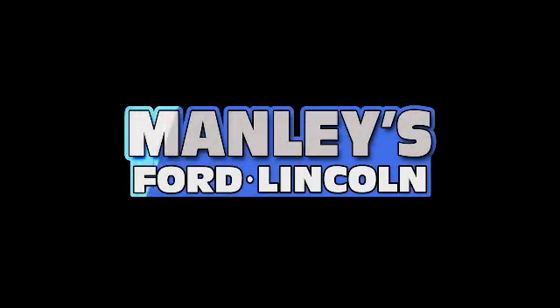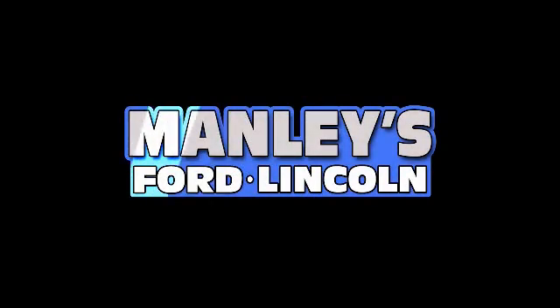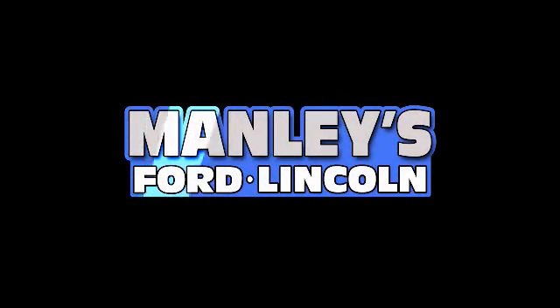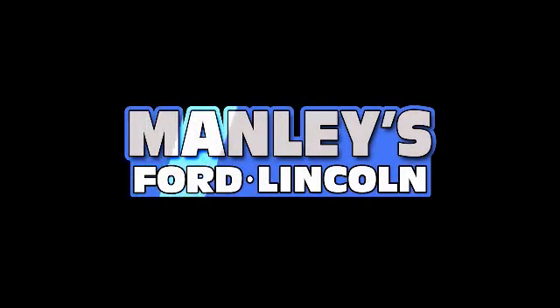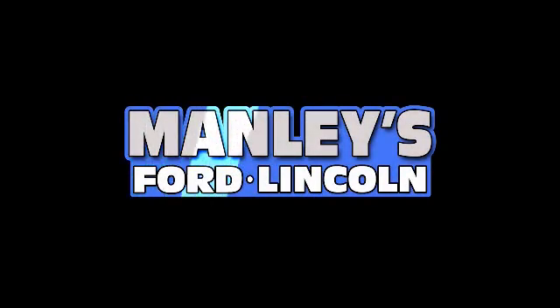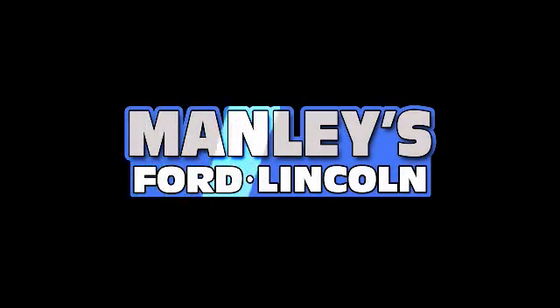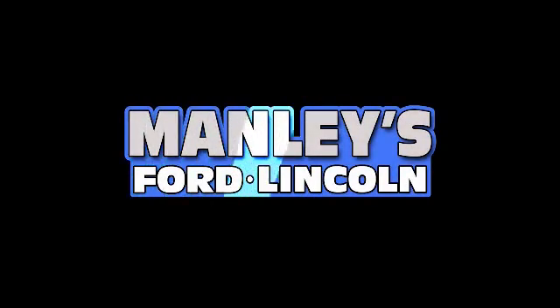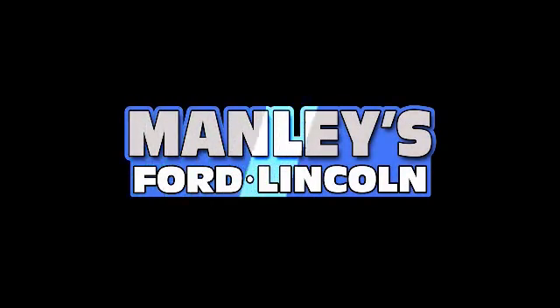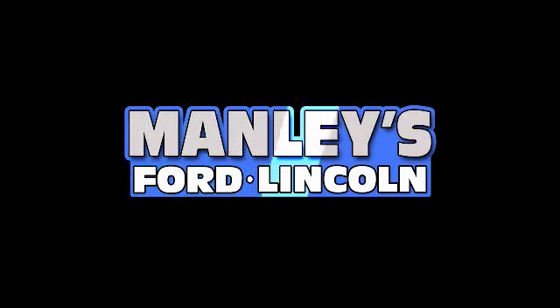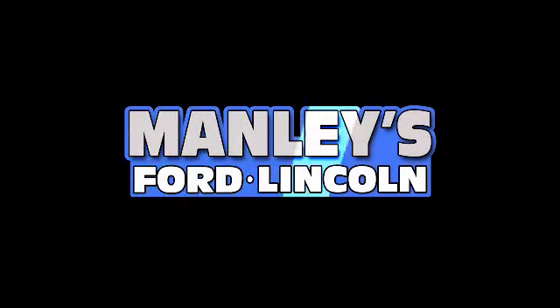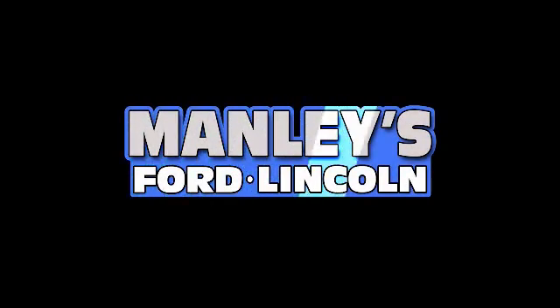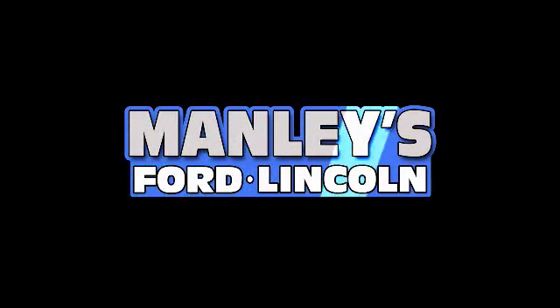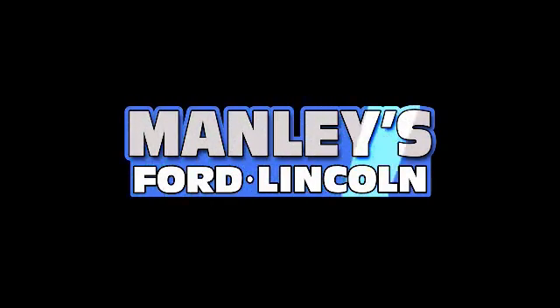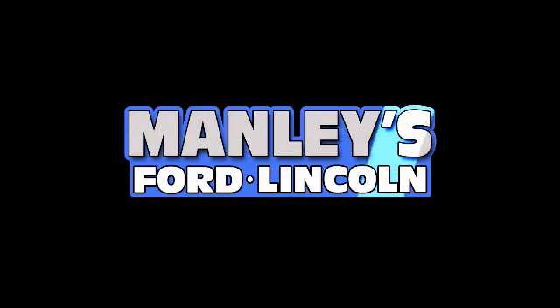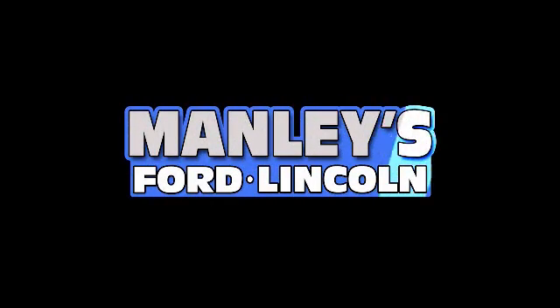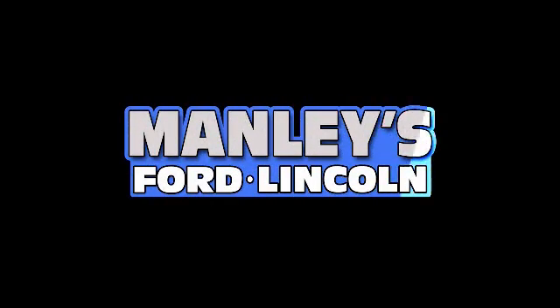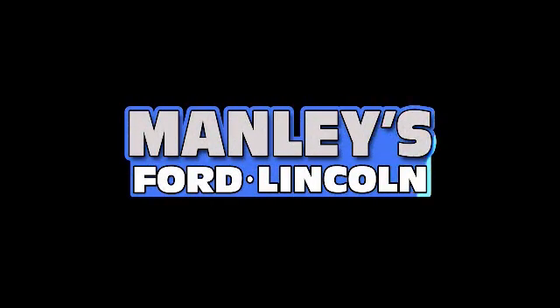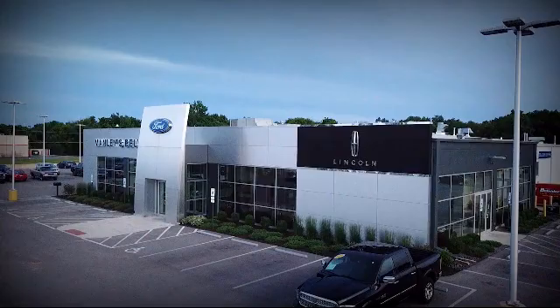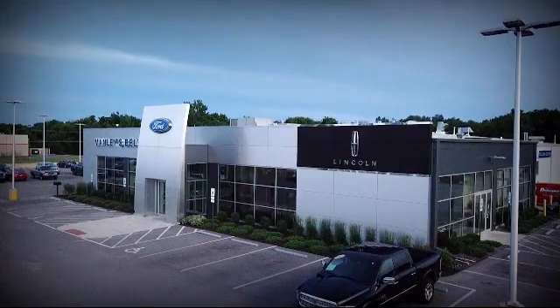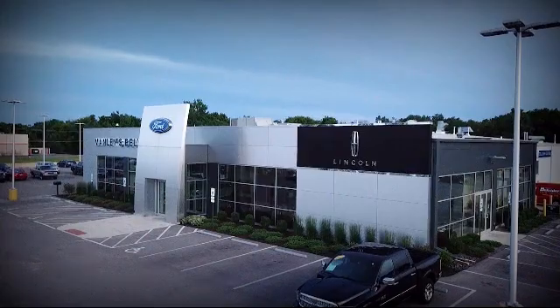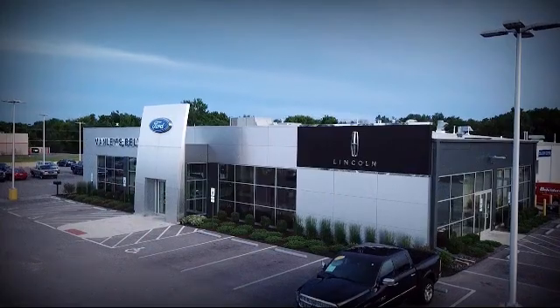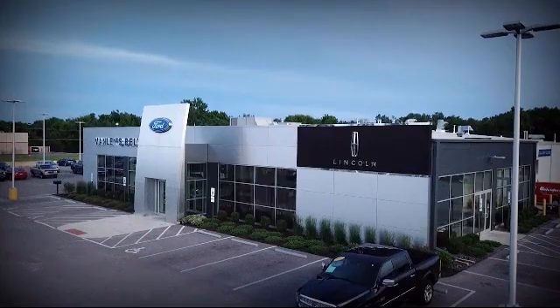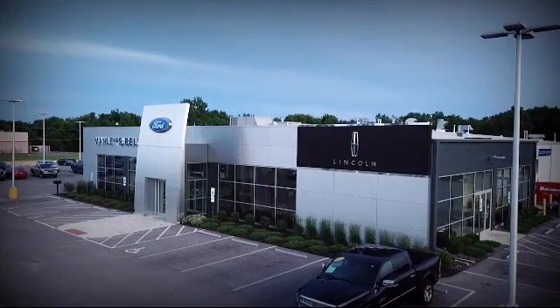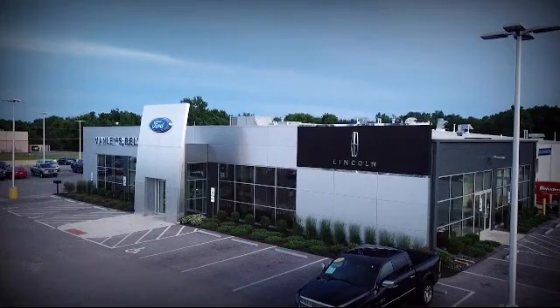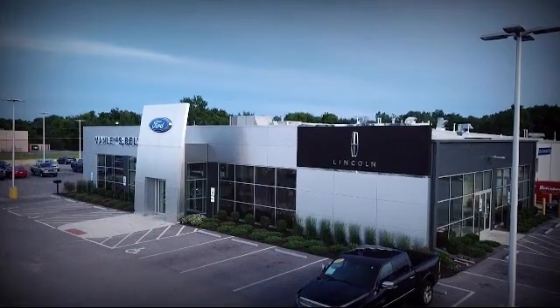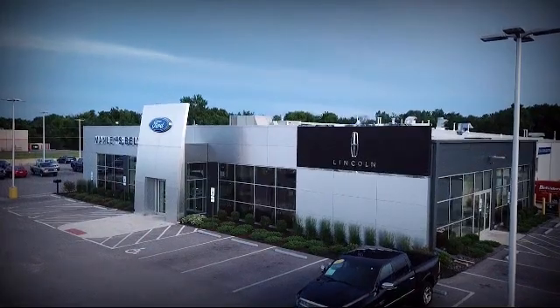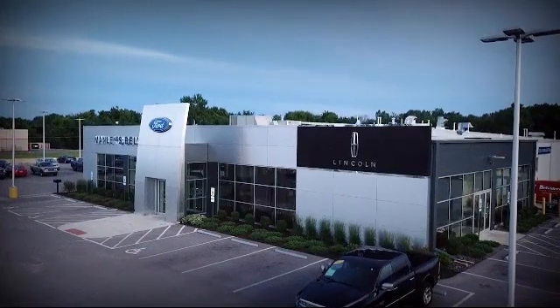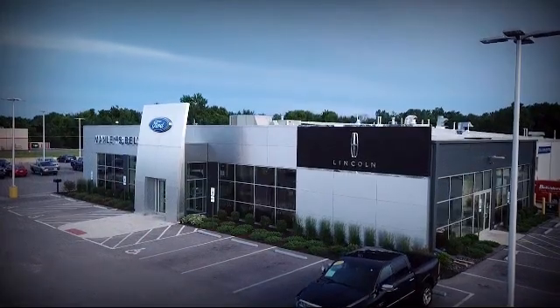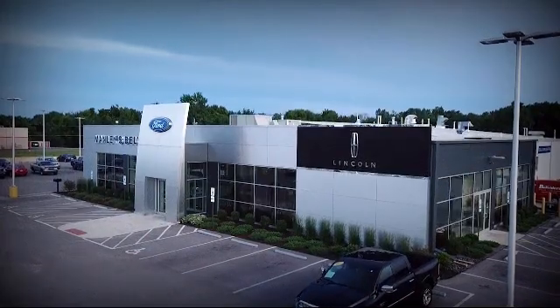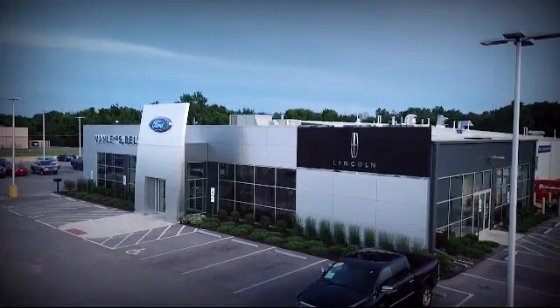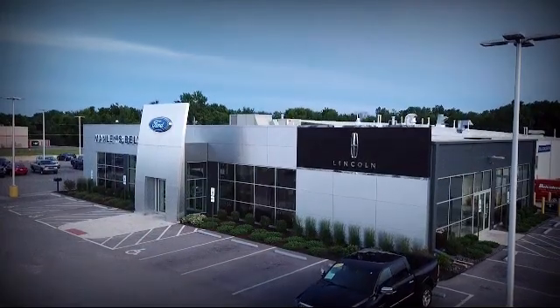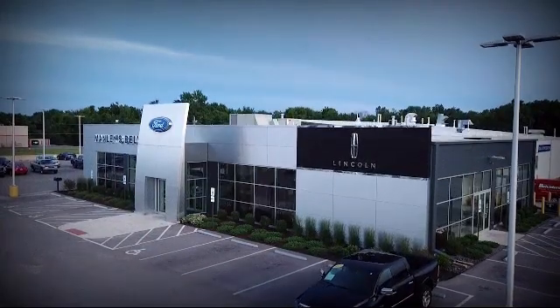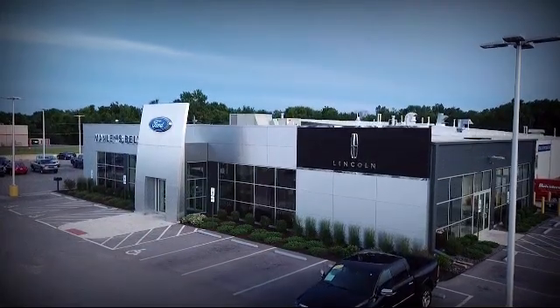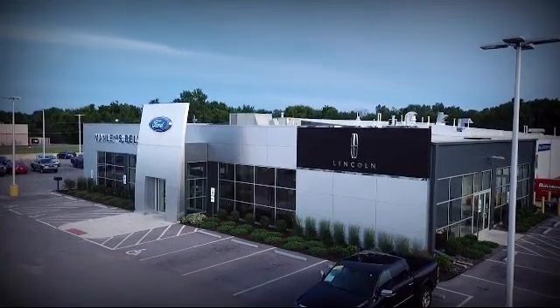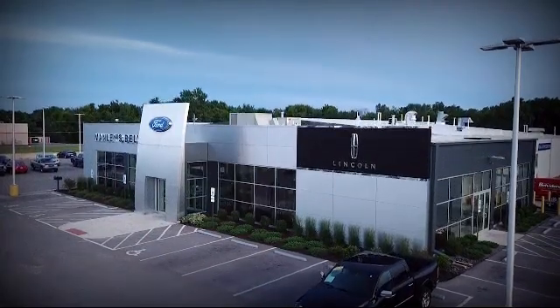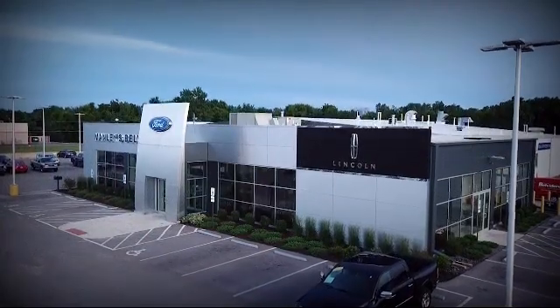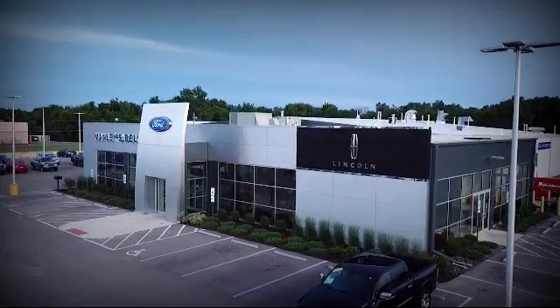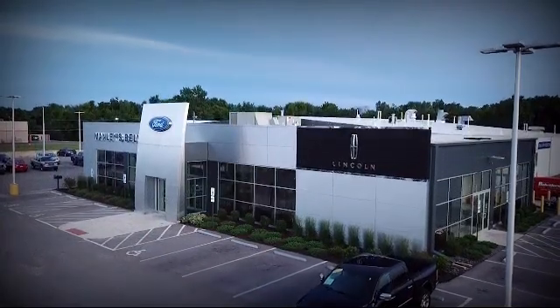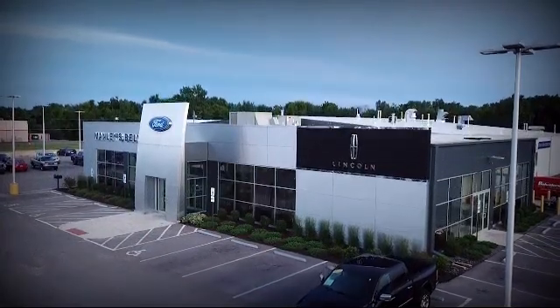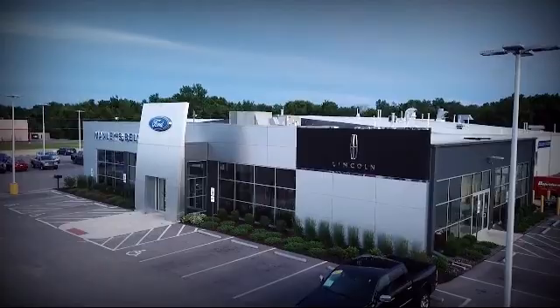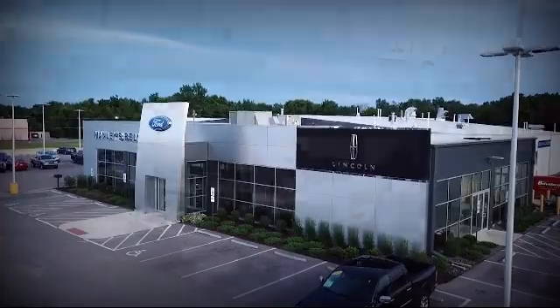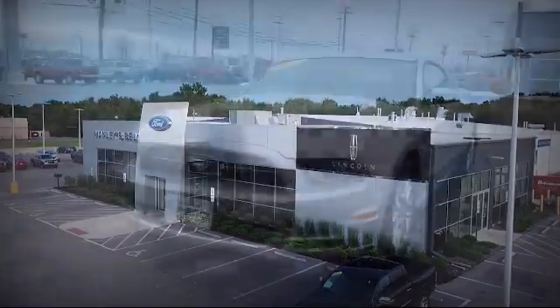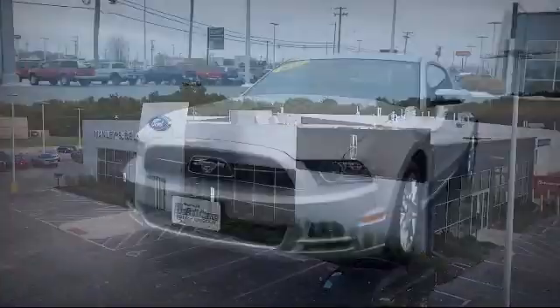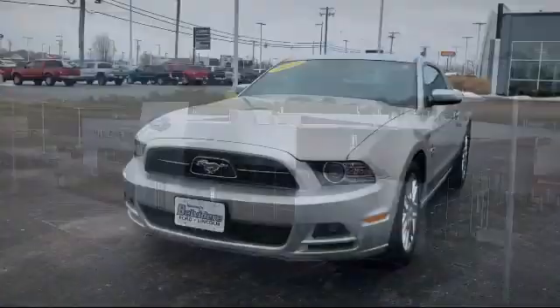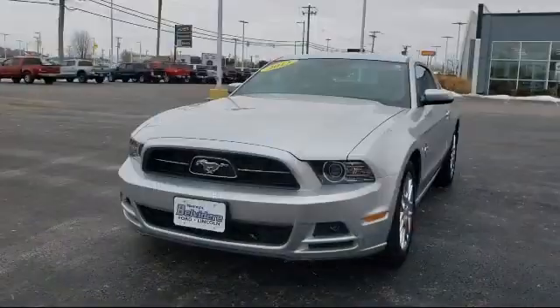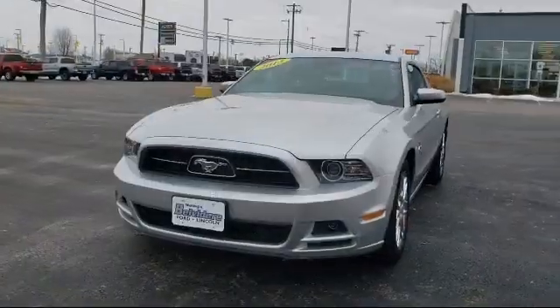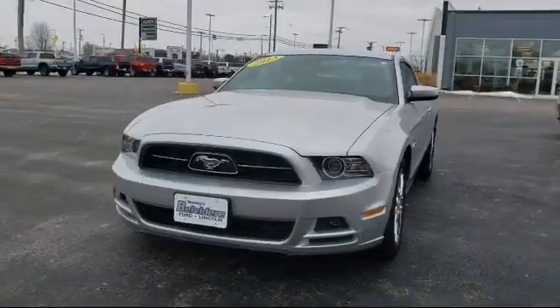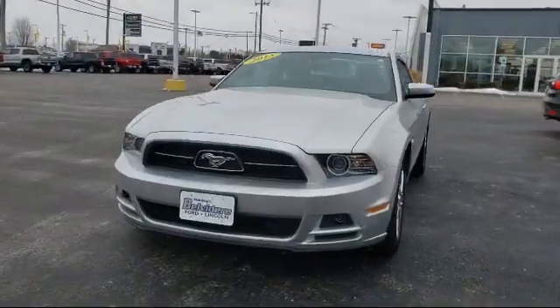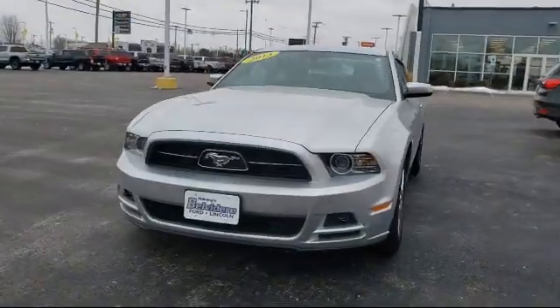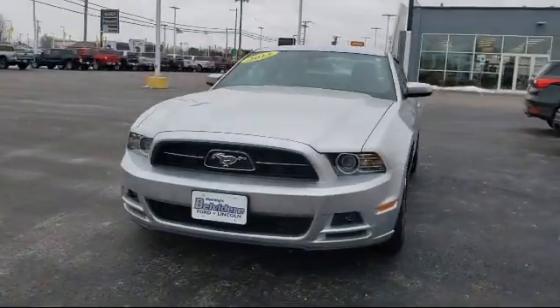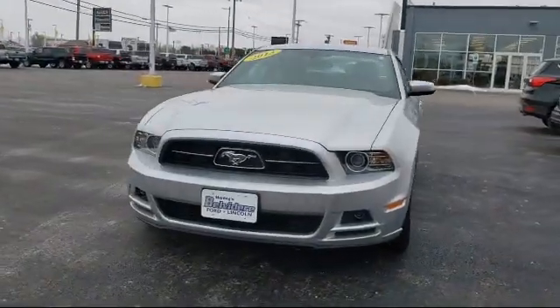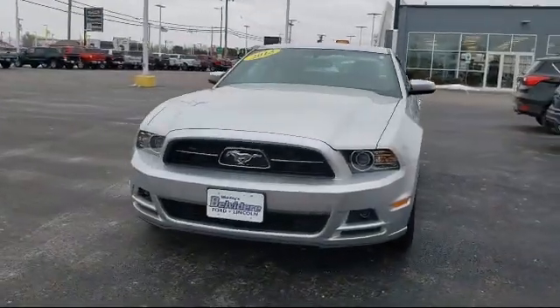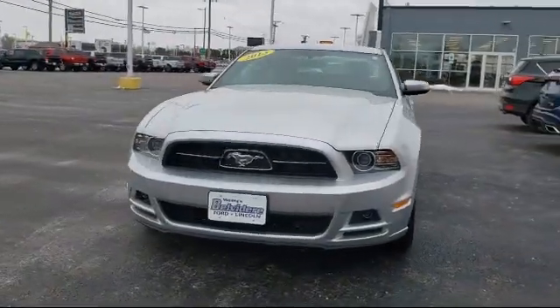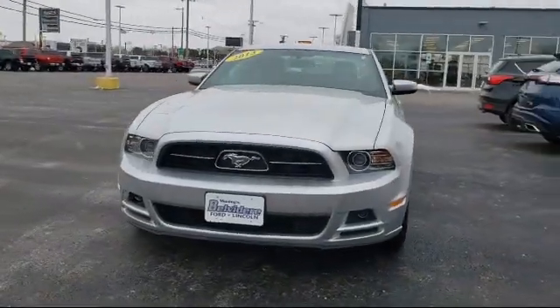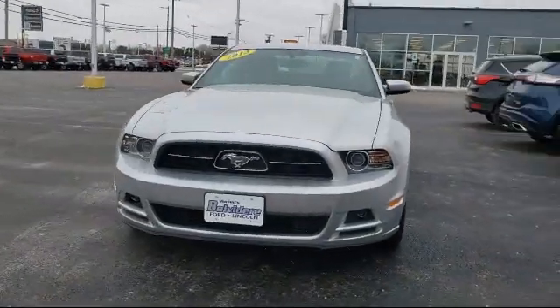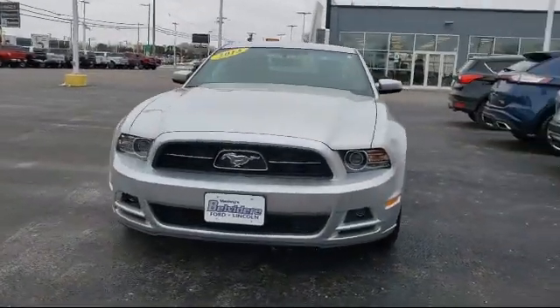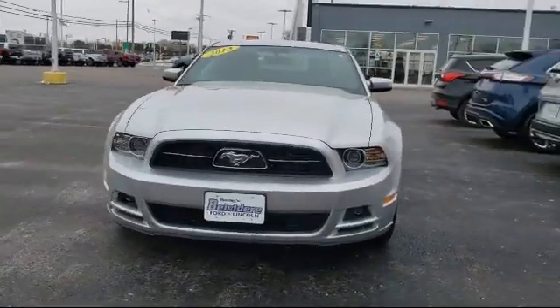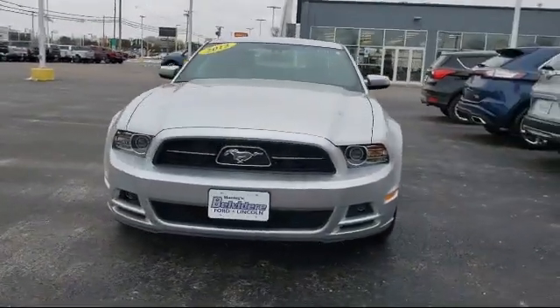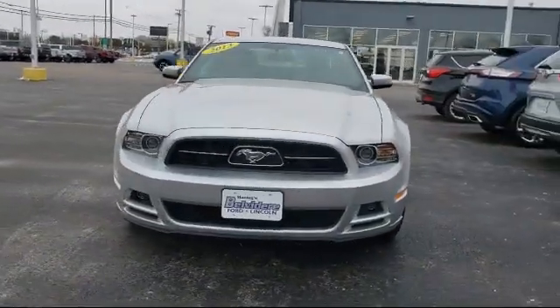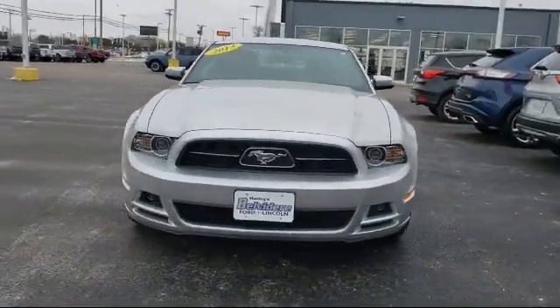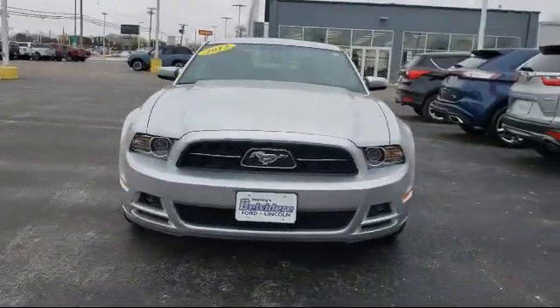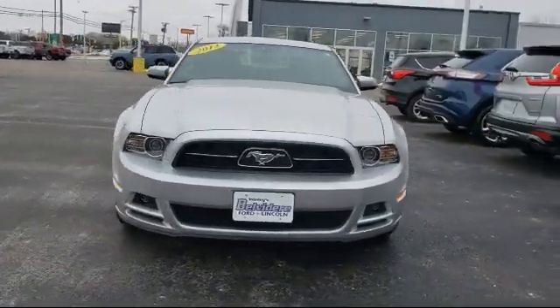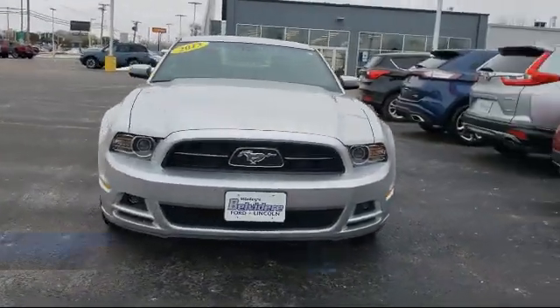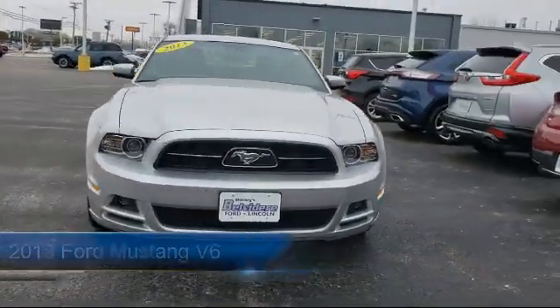Welcome to Manley's Ford, your premier destination for purchasing a vehicle. And here's a look at another one of our great vehicles in inventory.